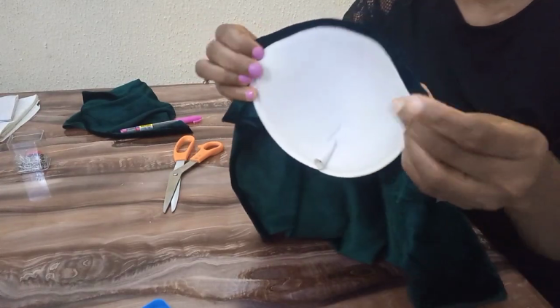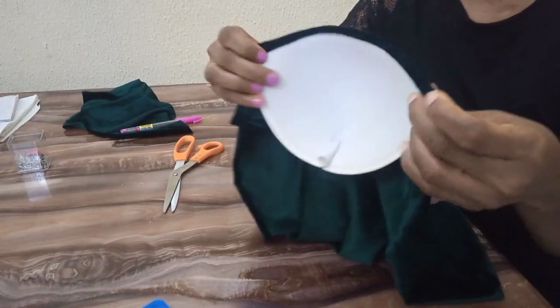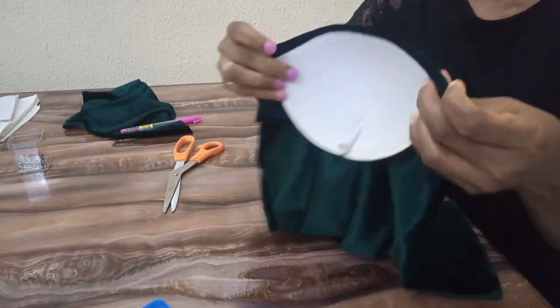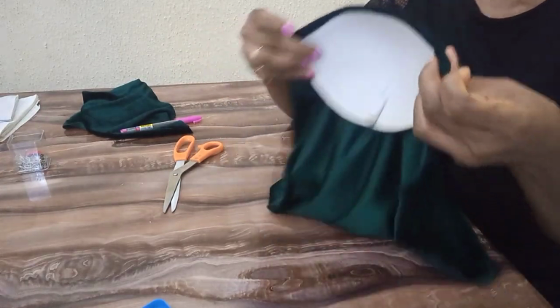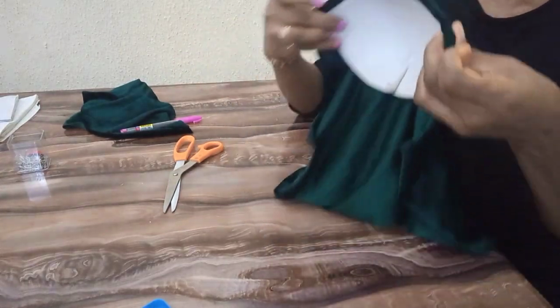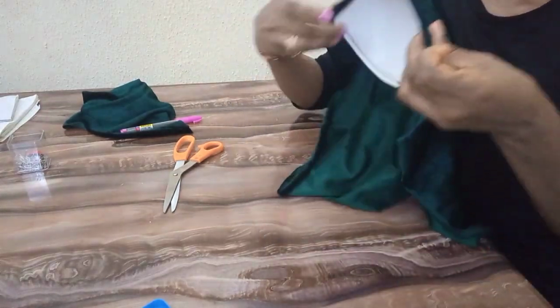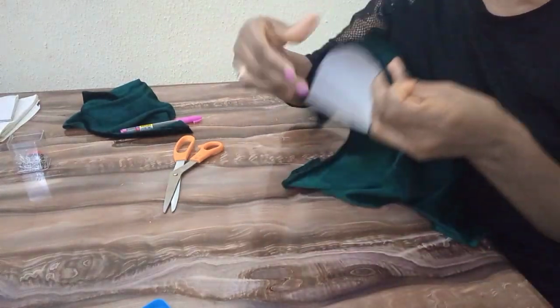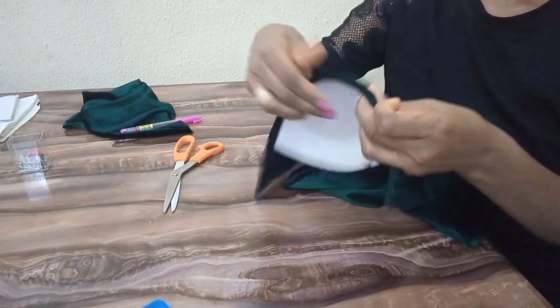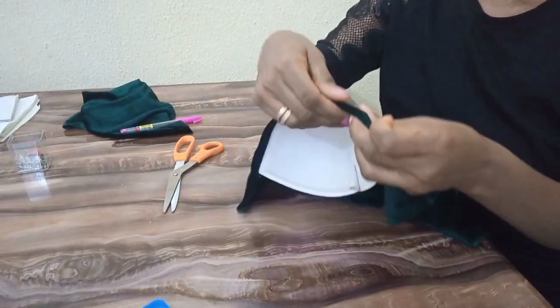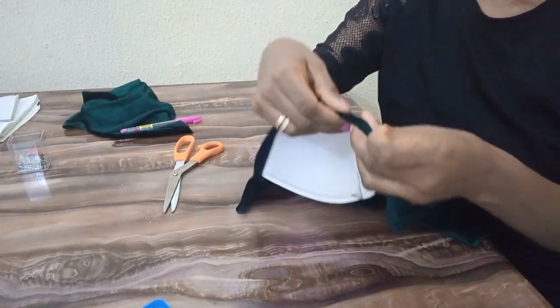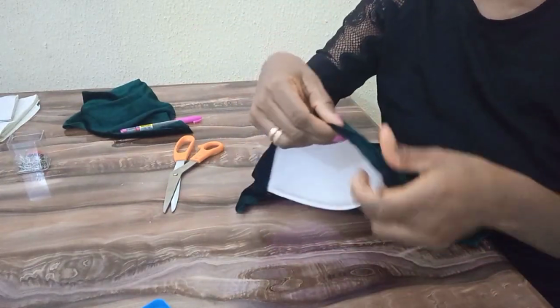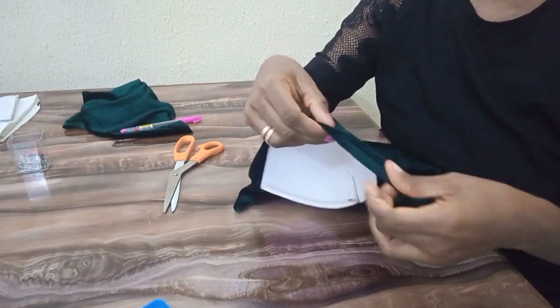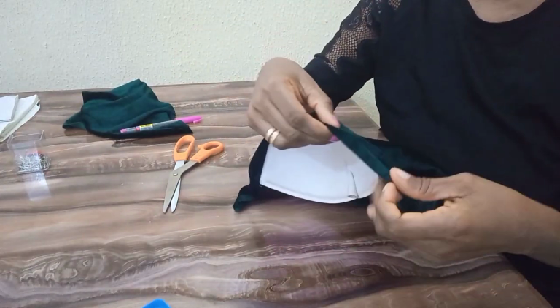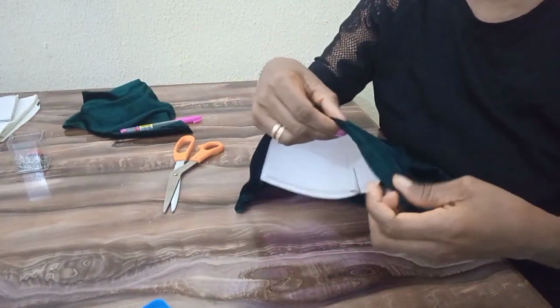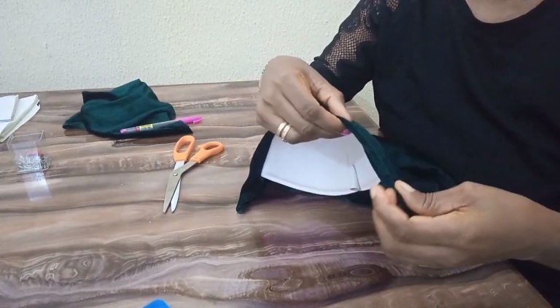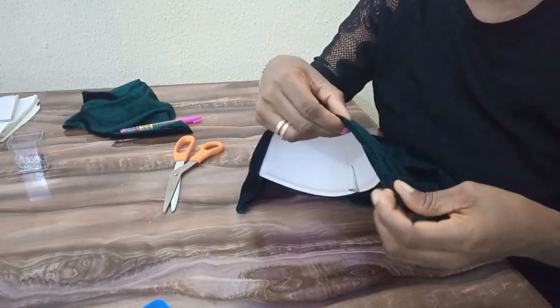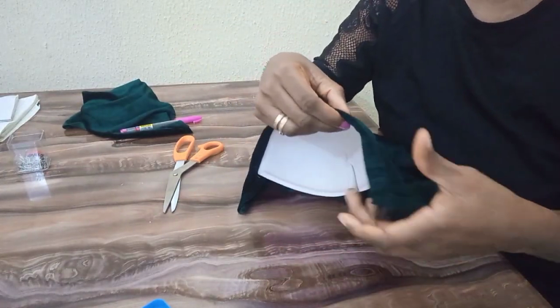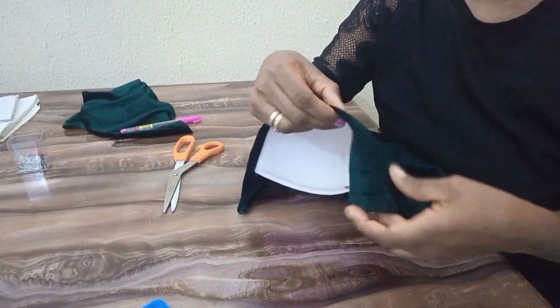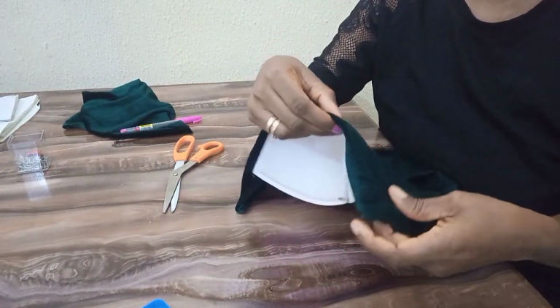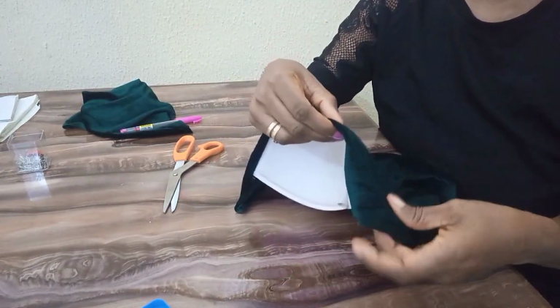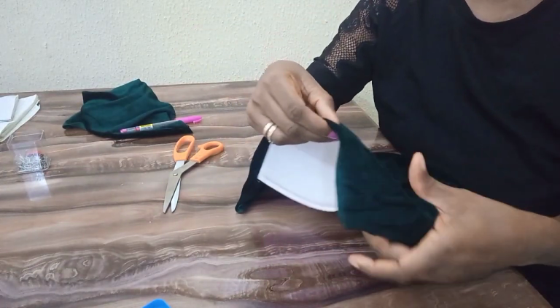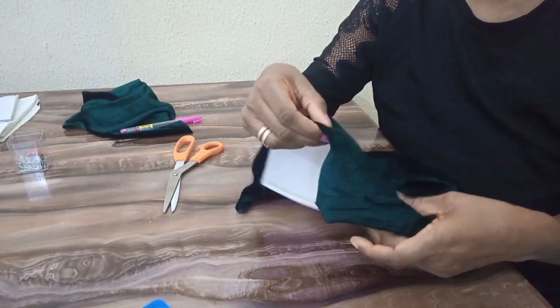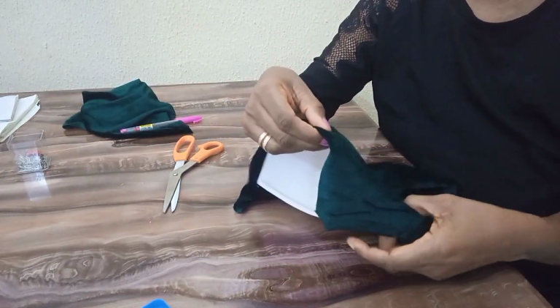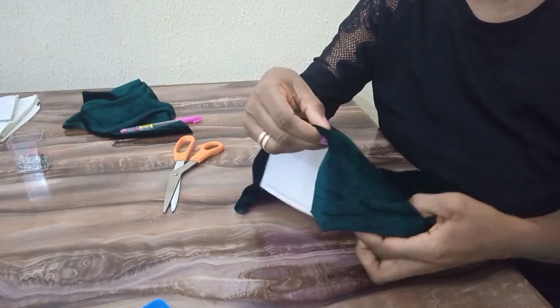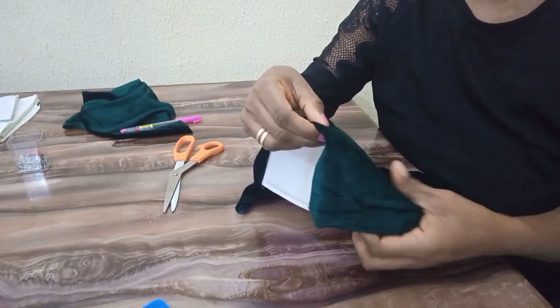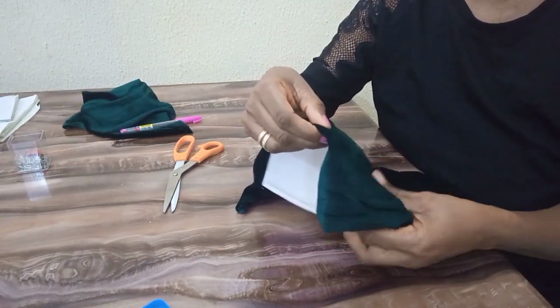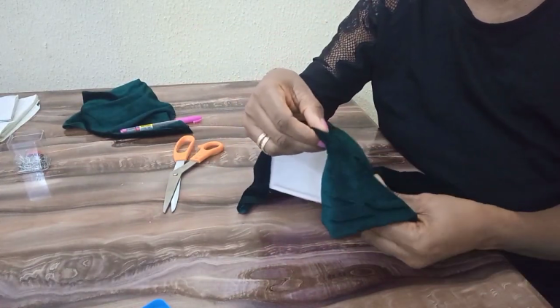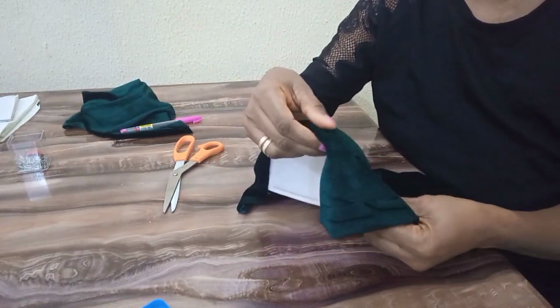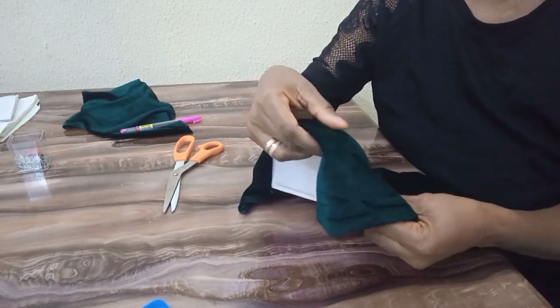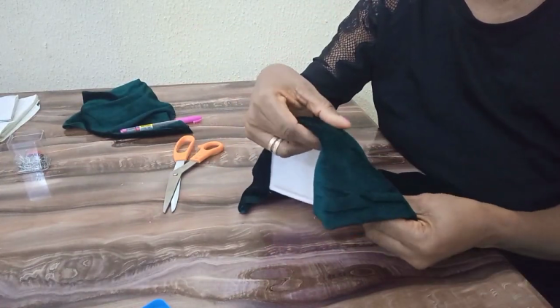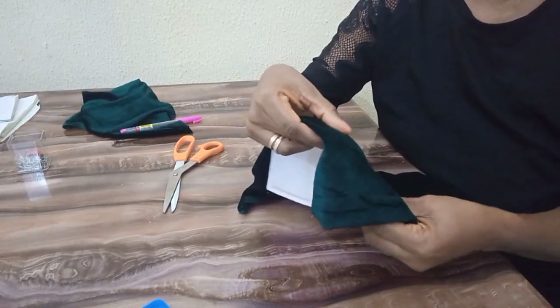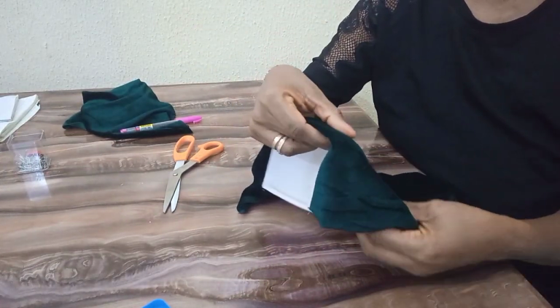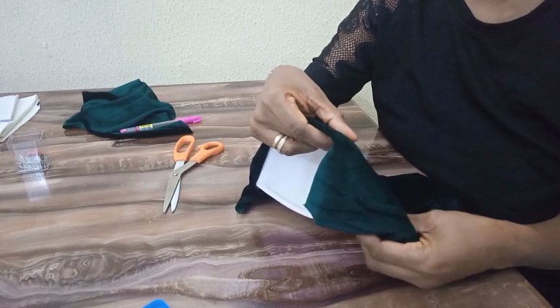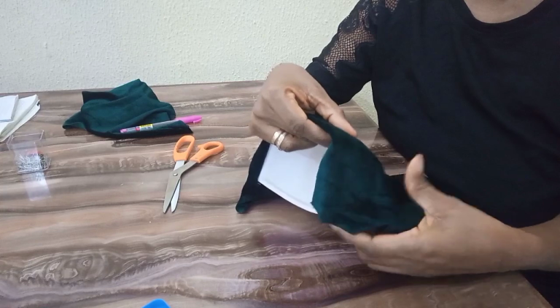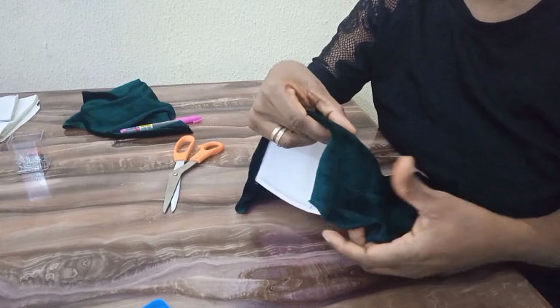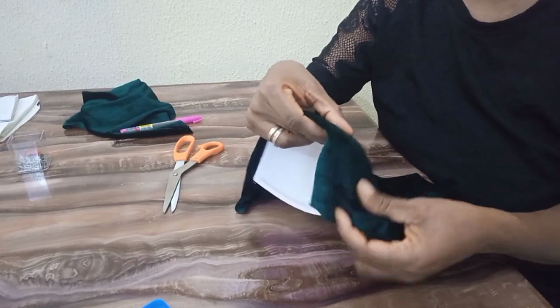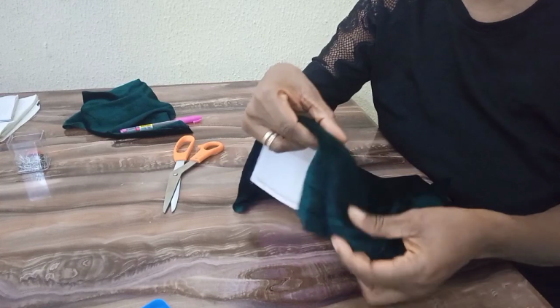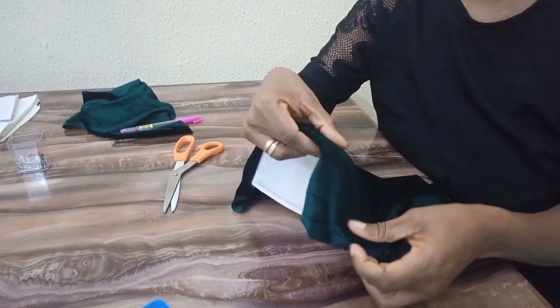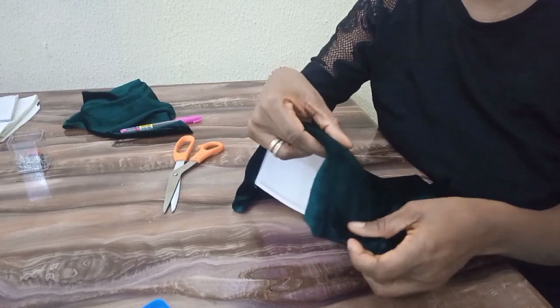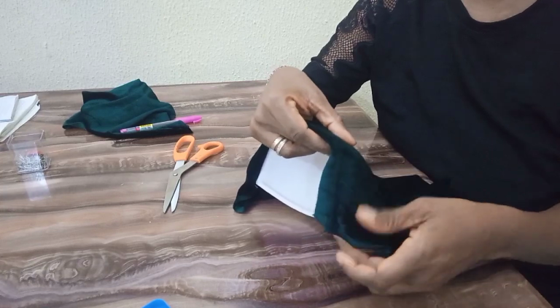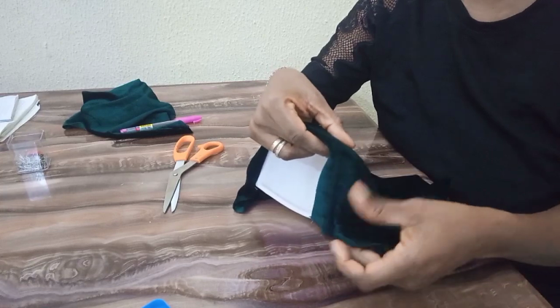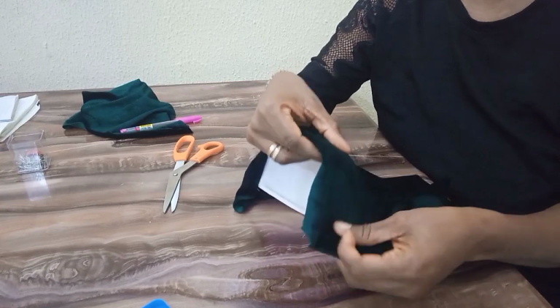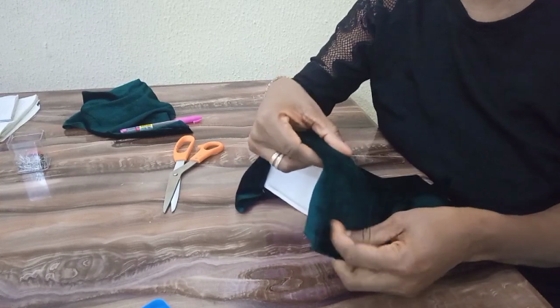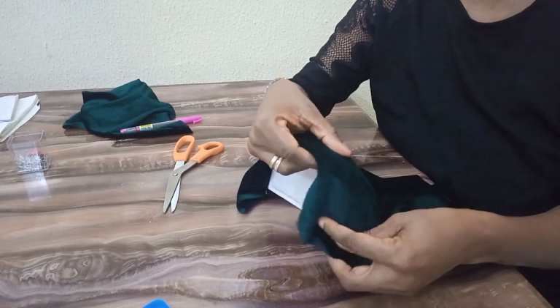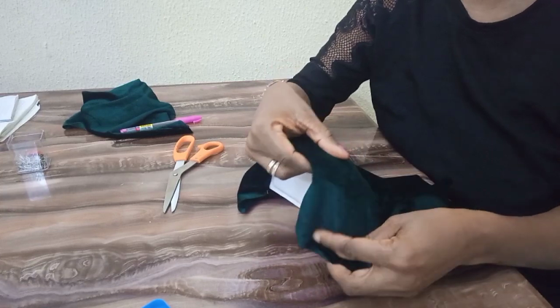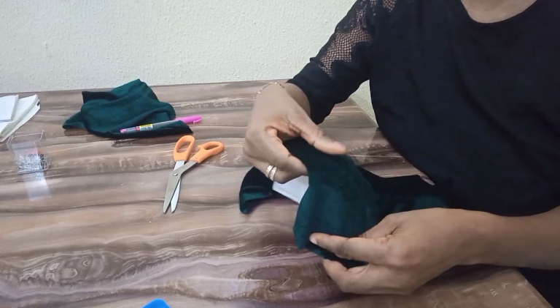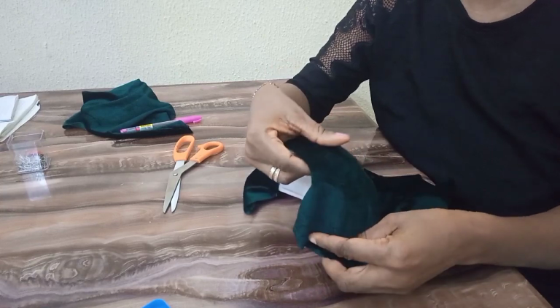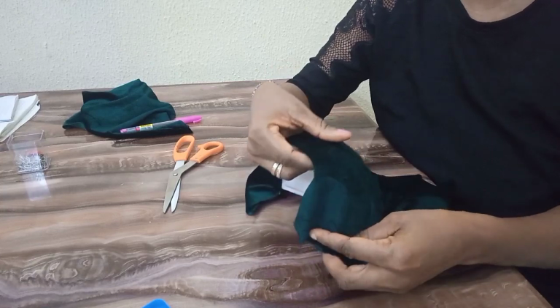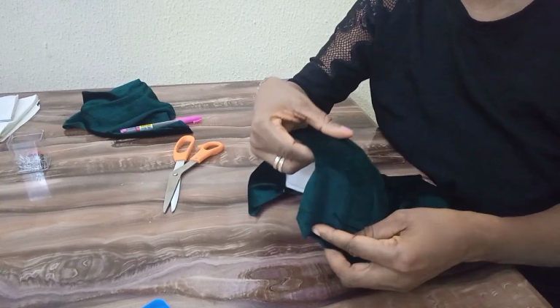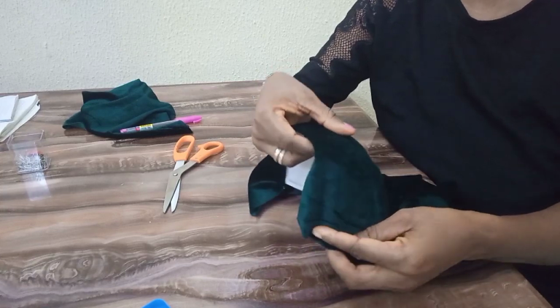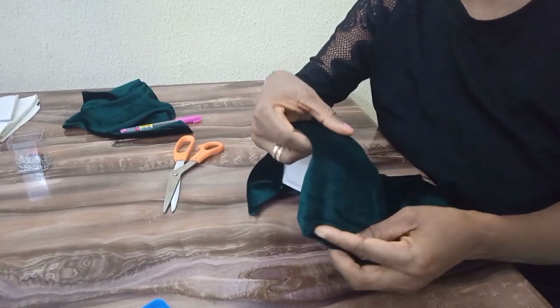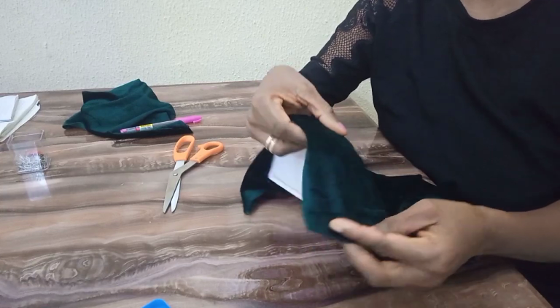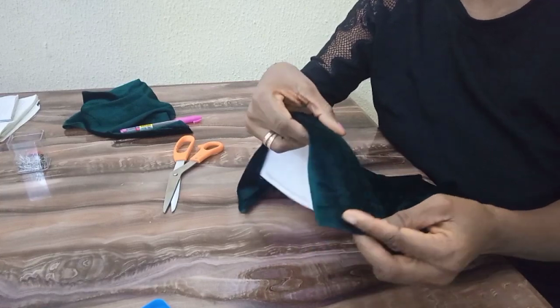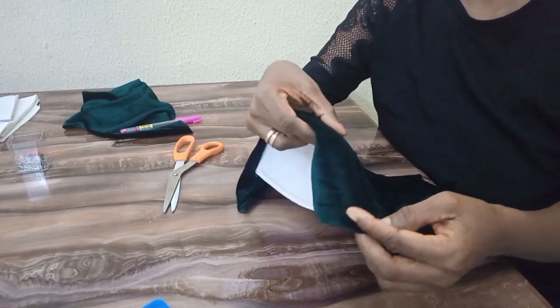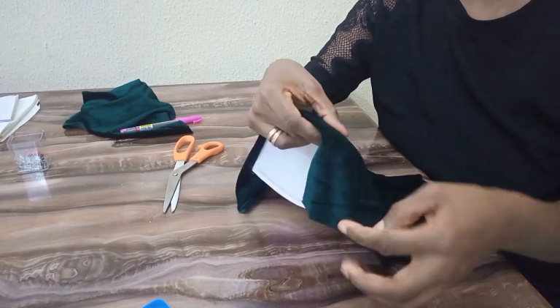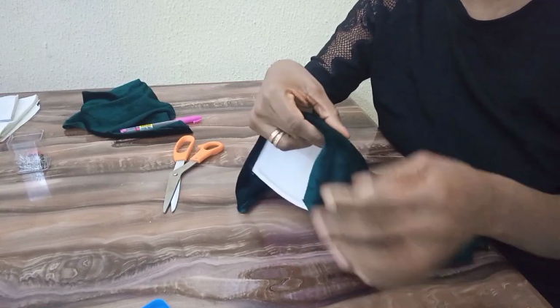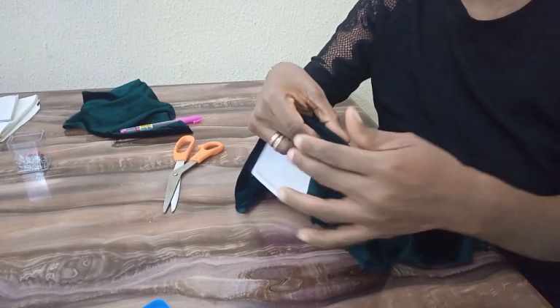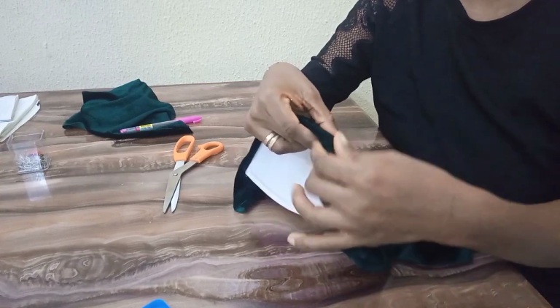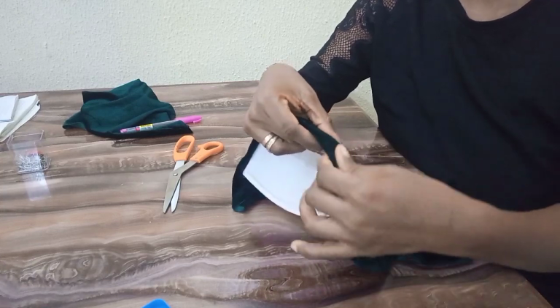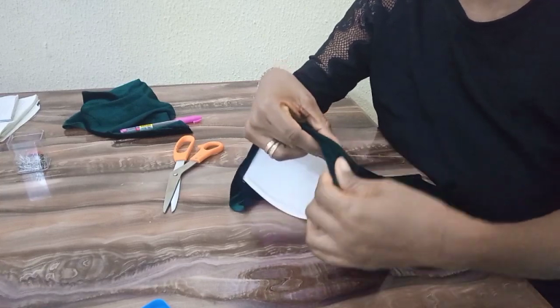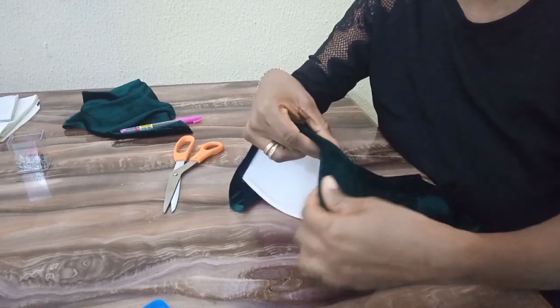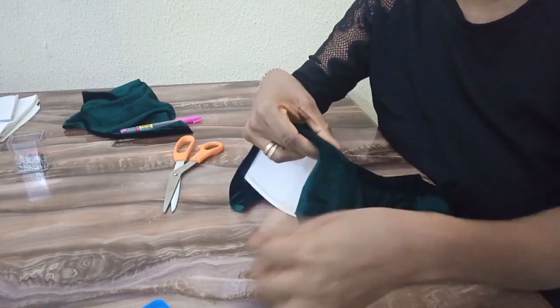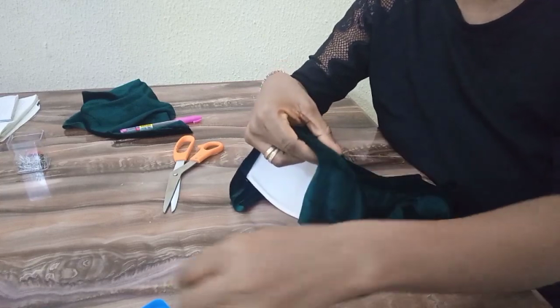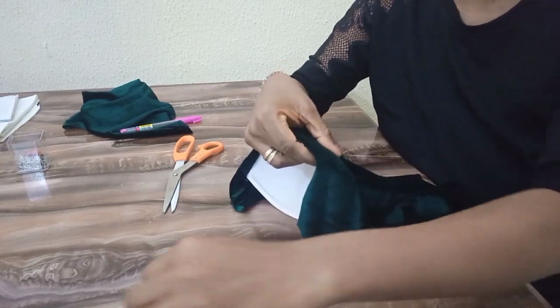The next thing I'm going to do now is to pin down the fabric so that it won't be shifting while I'm draping.